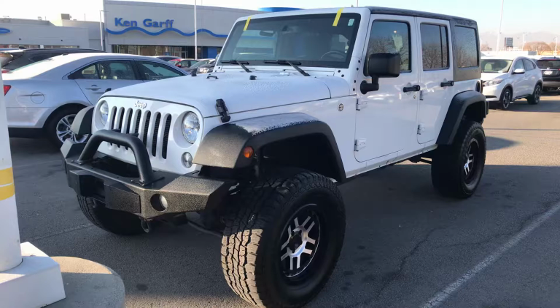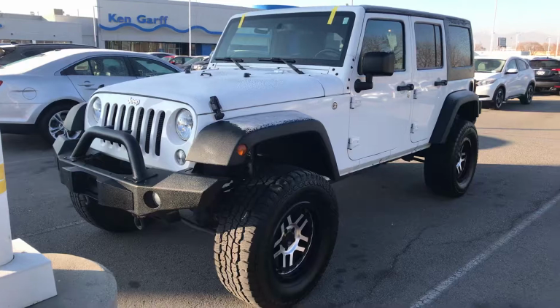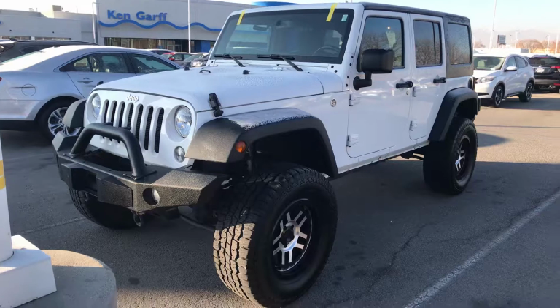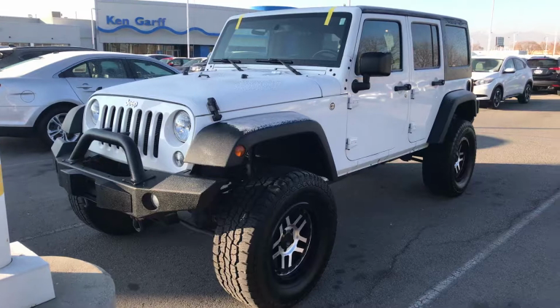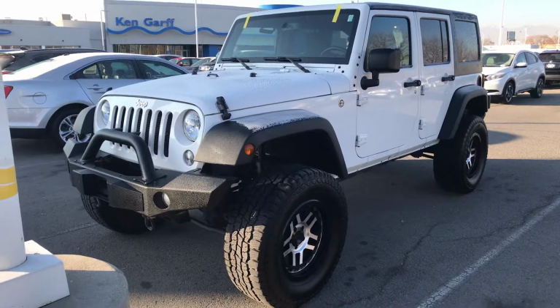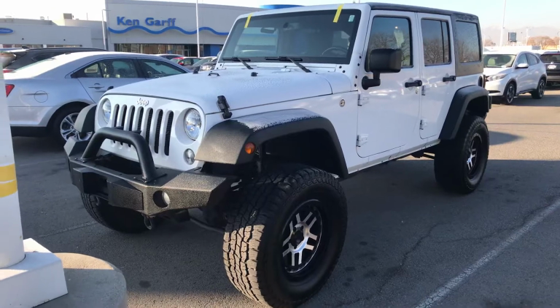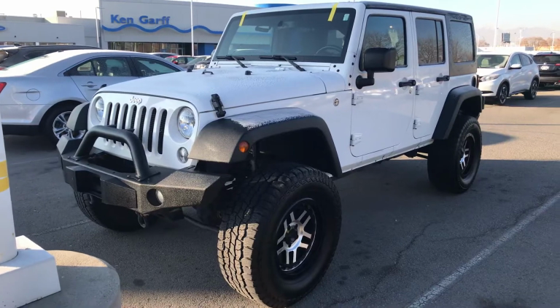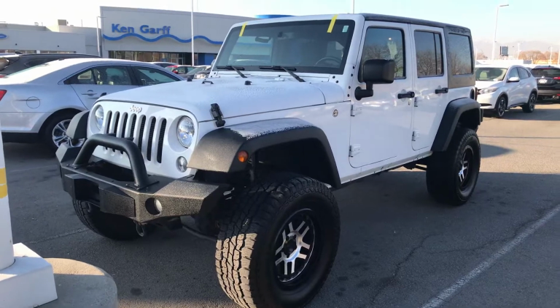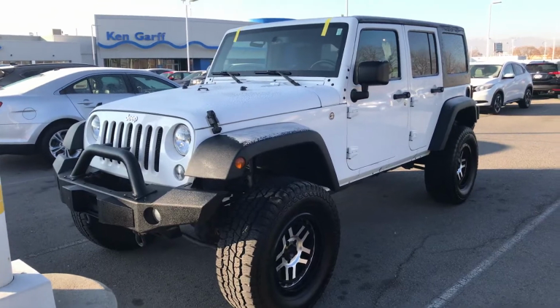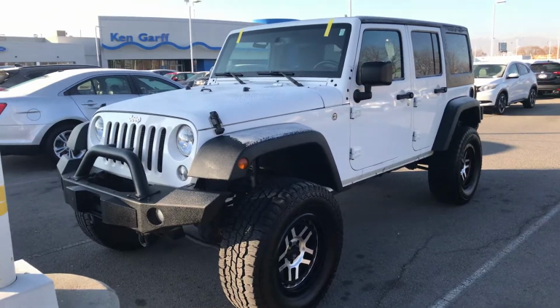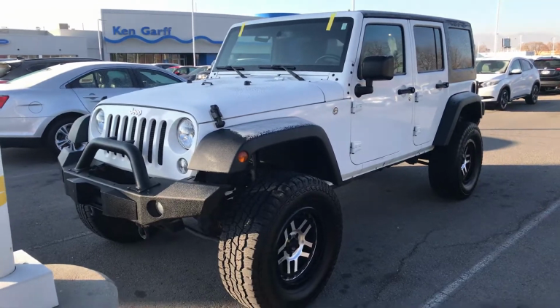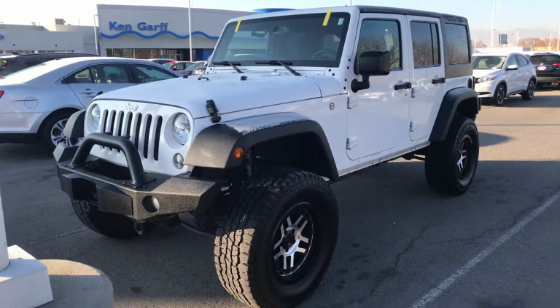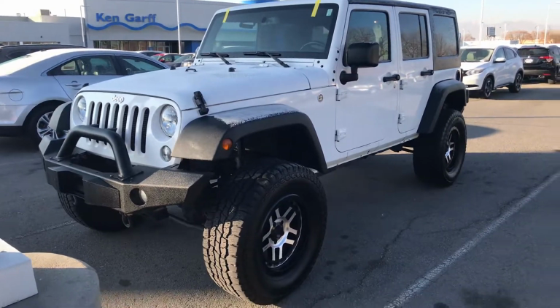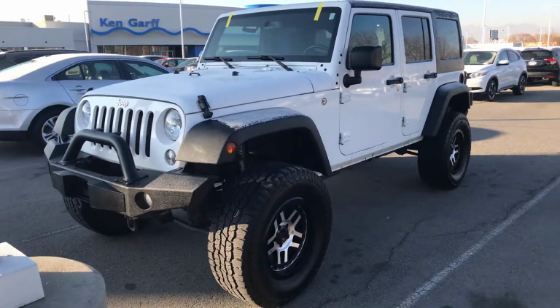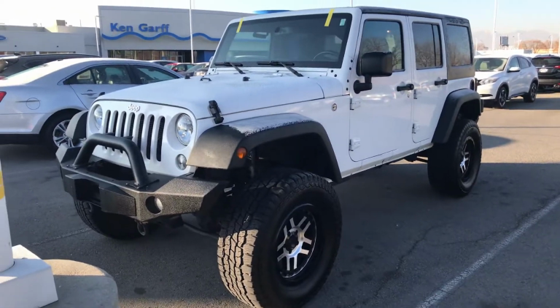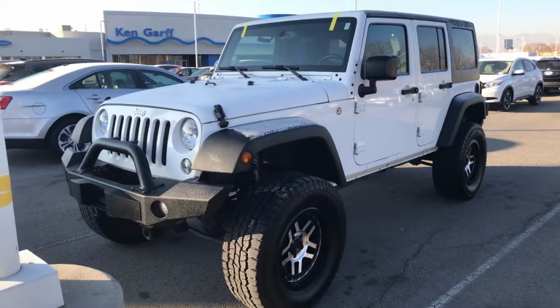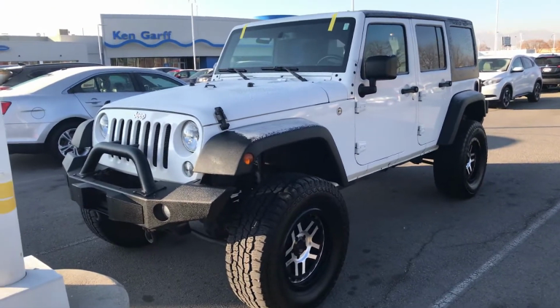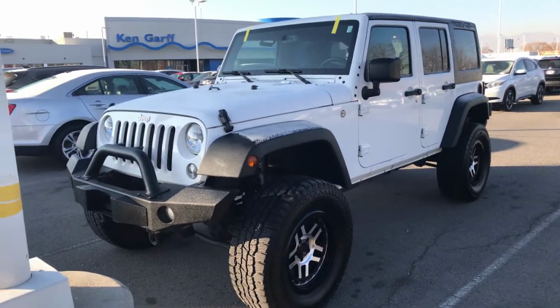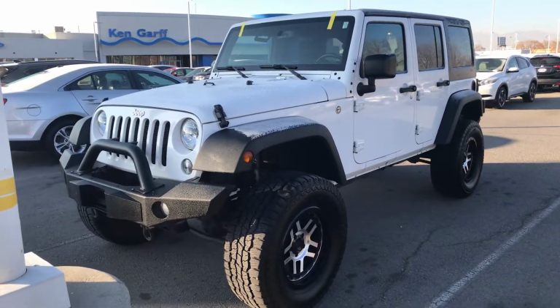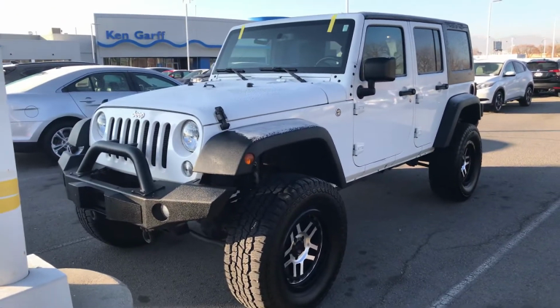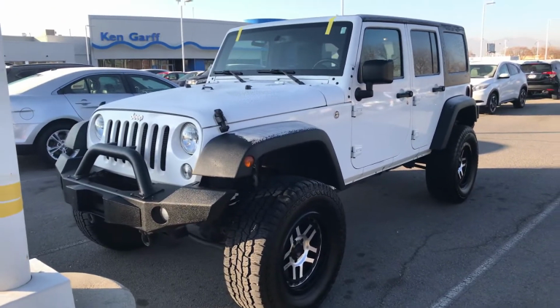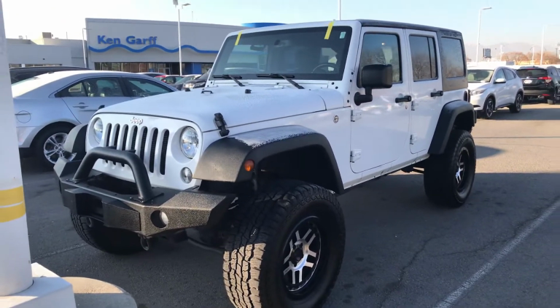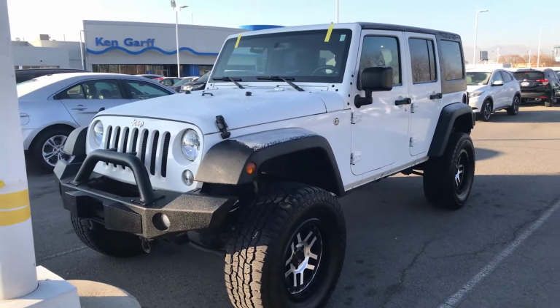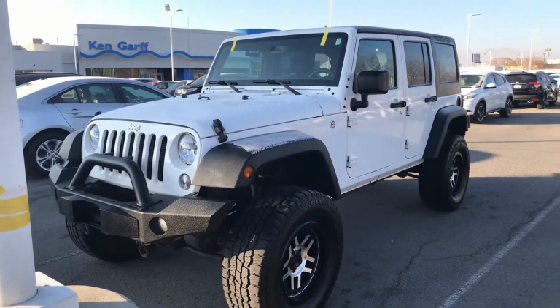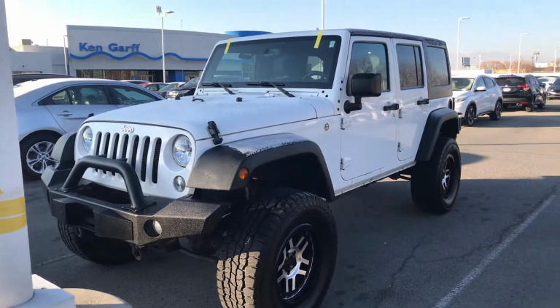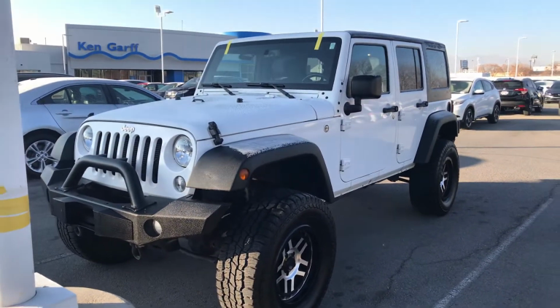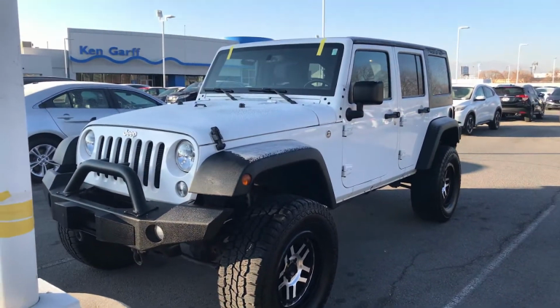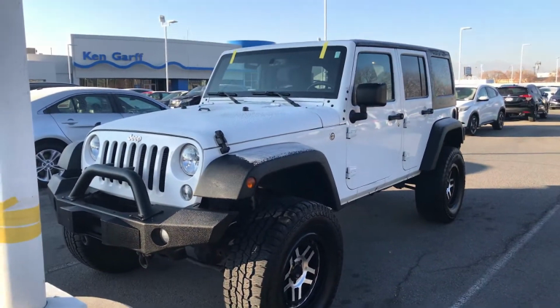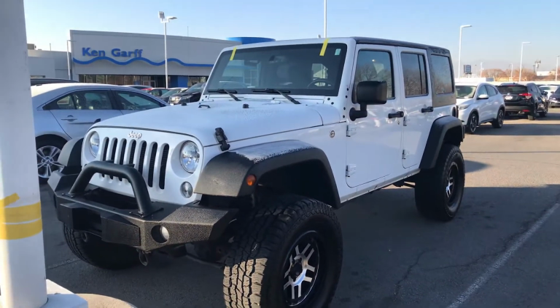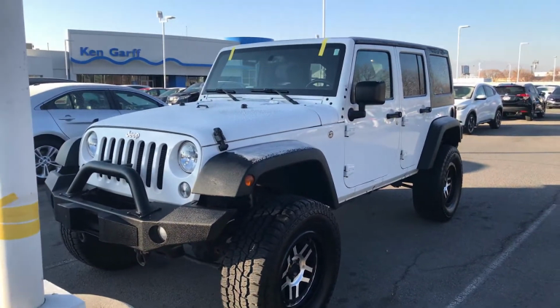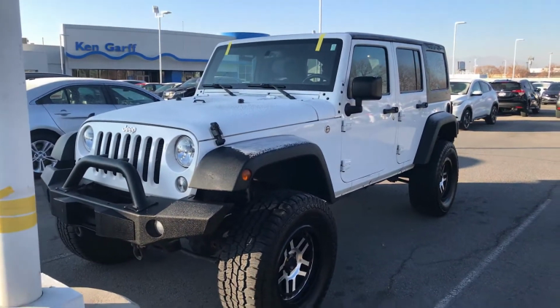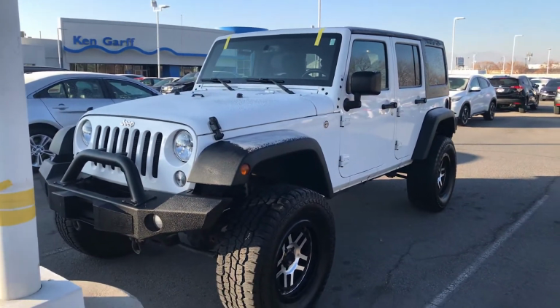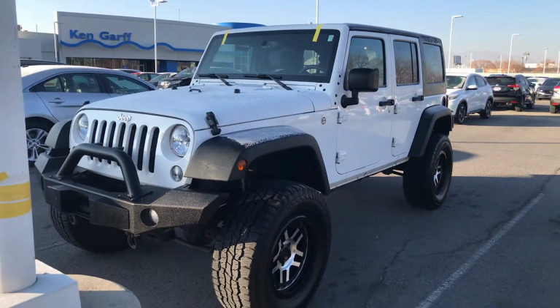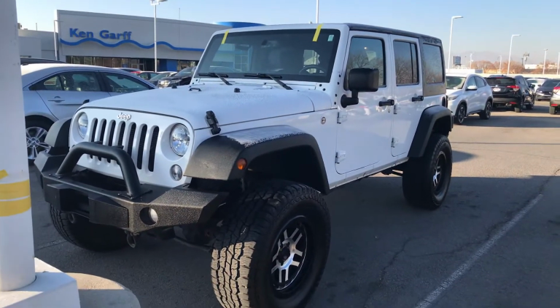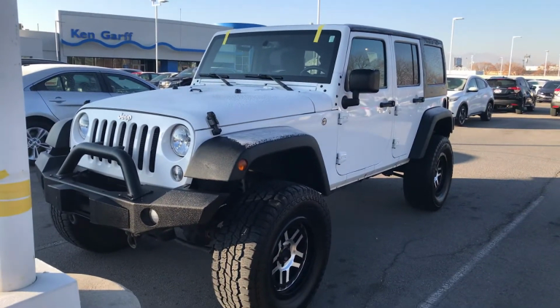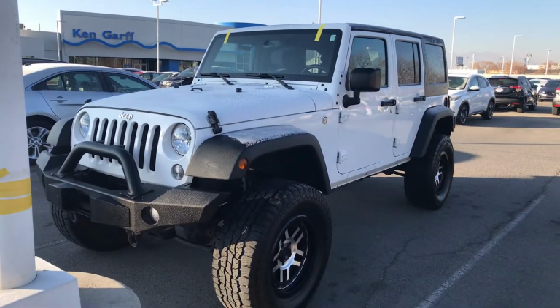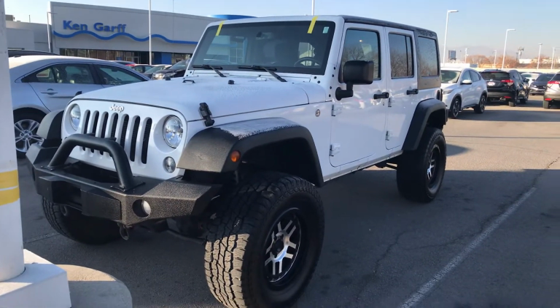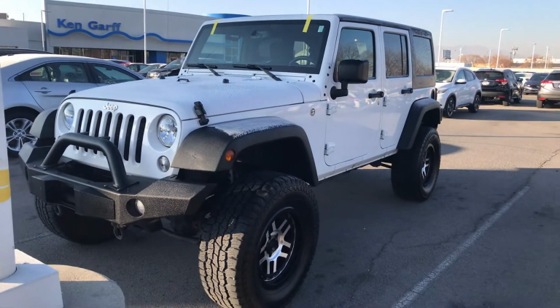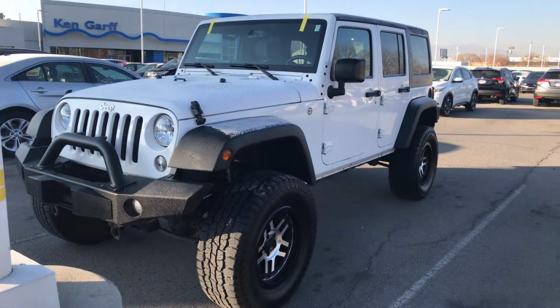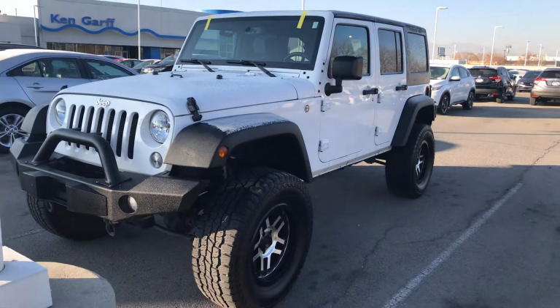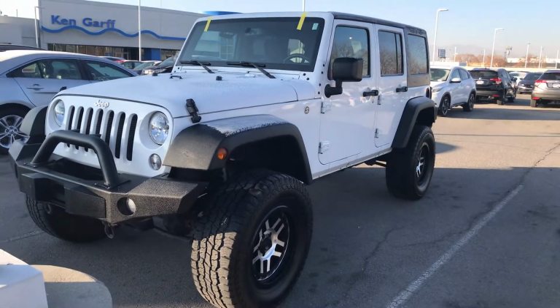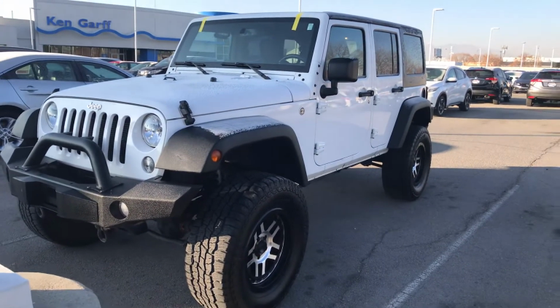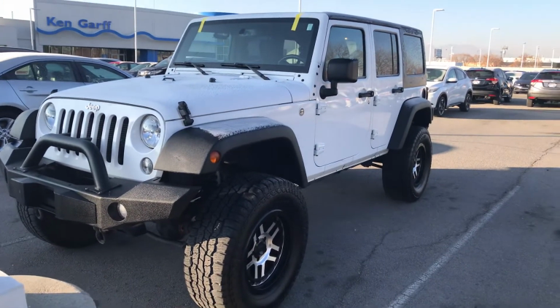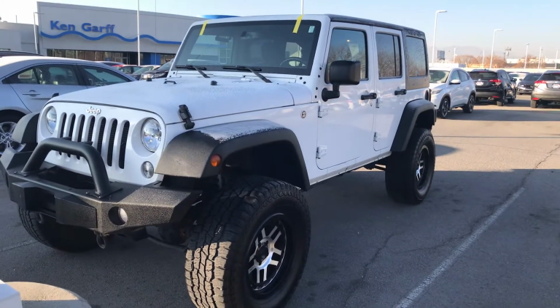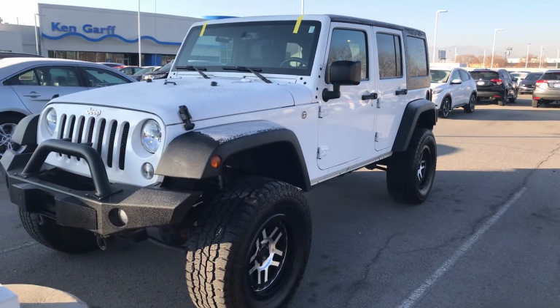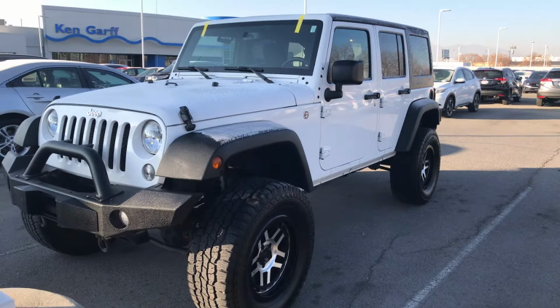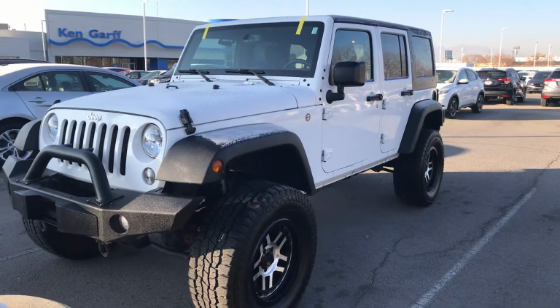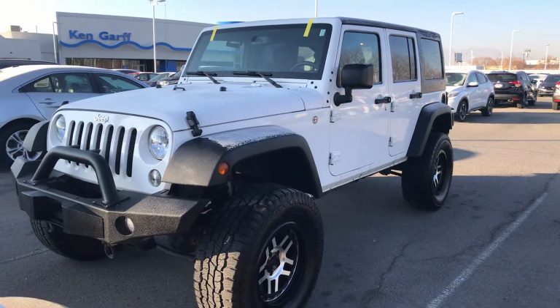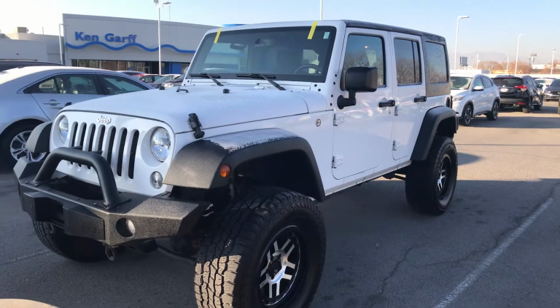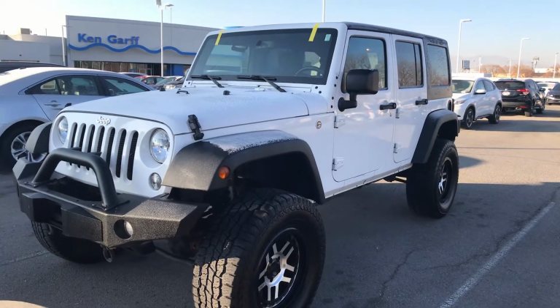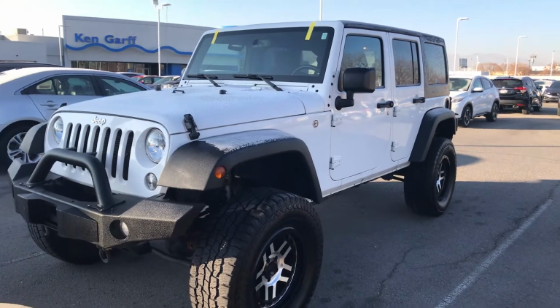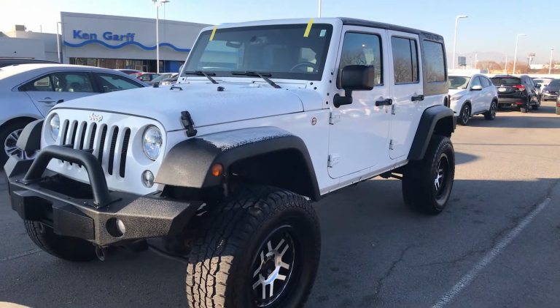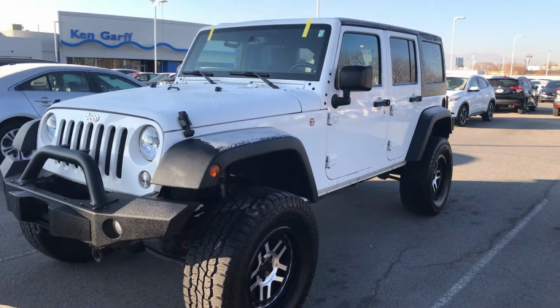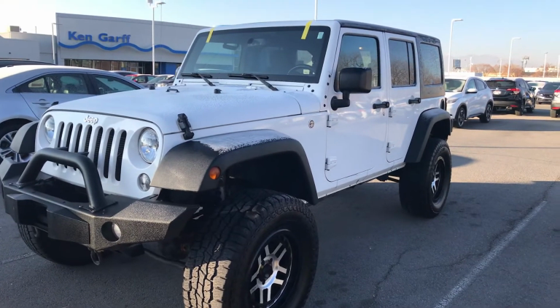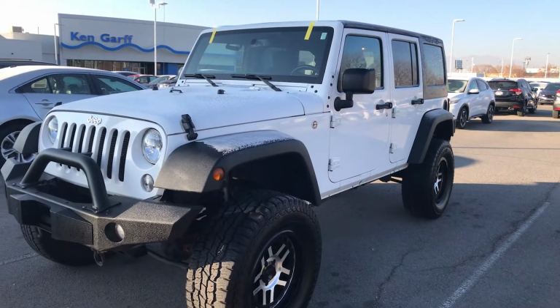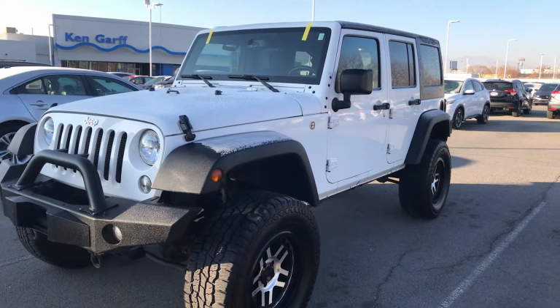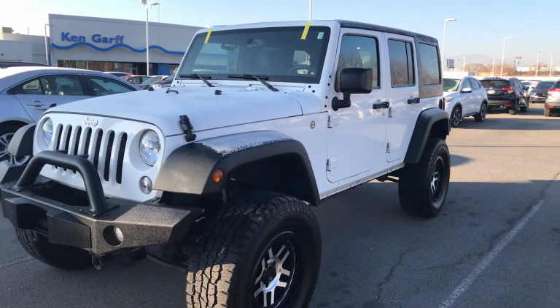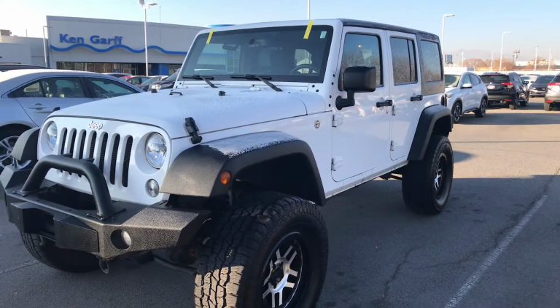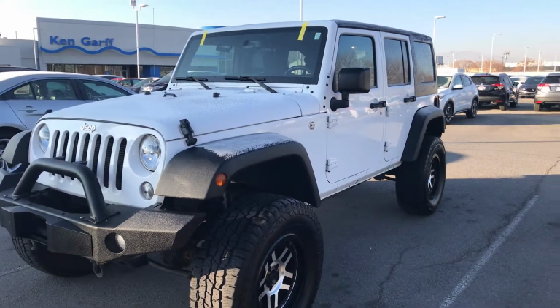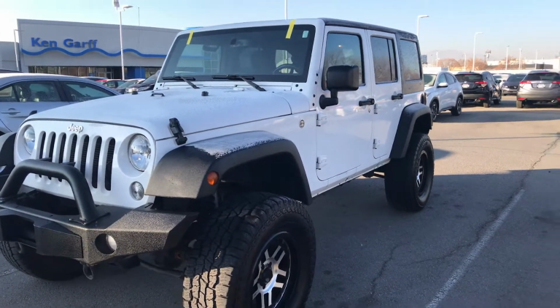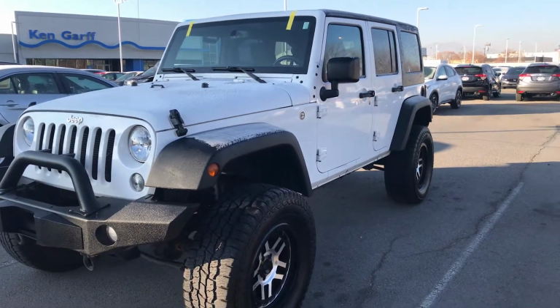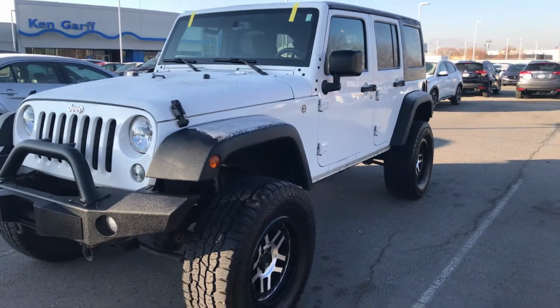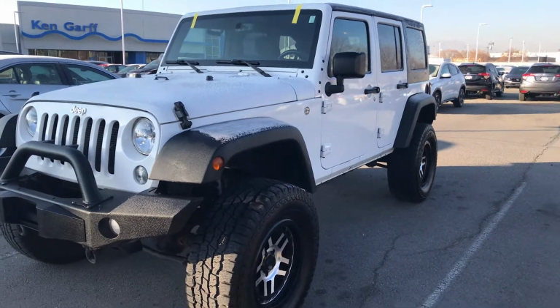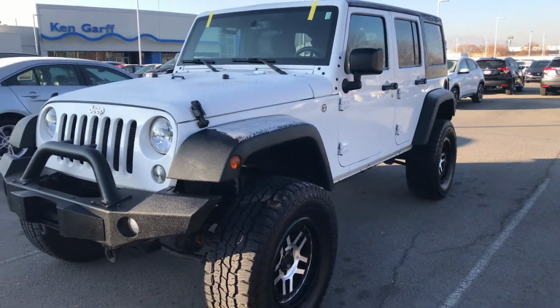Hi Amy, it's Dave Hustad with Ken Garff Honda Downtown. I want to send you a quick video of this 2016 Jeep Wrangler Unlimited 4-door.